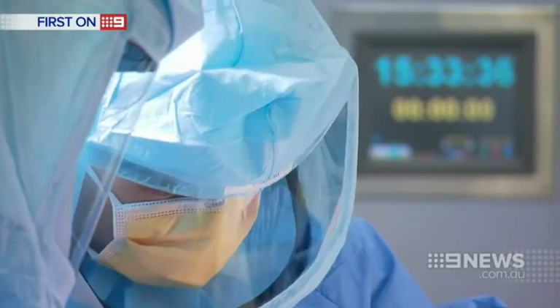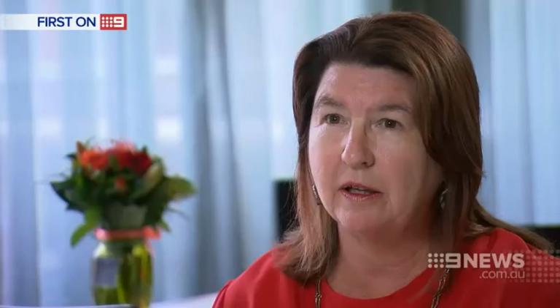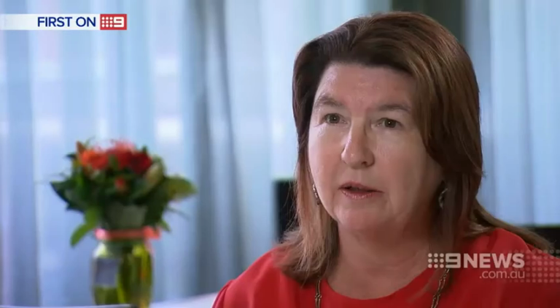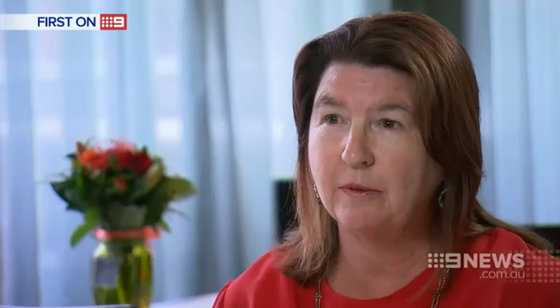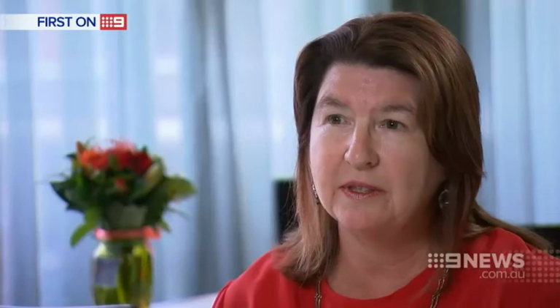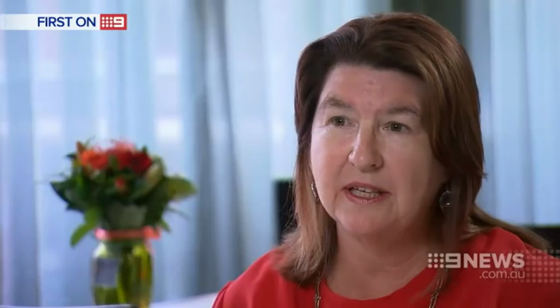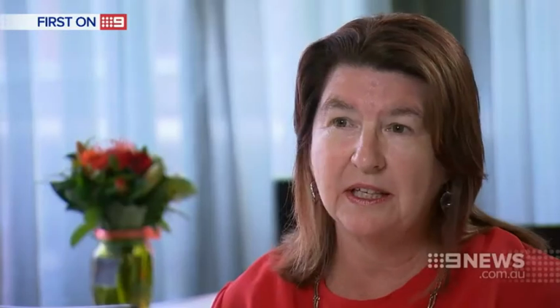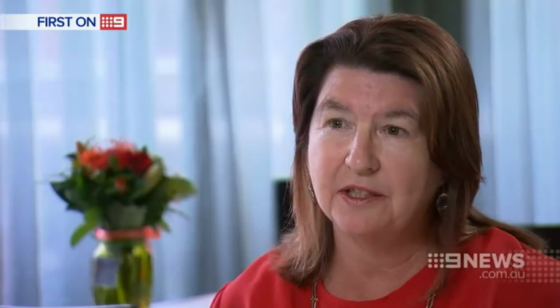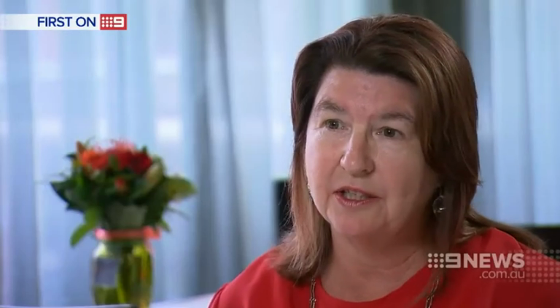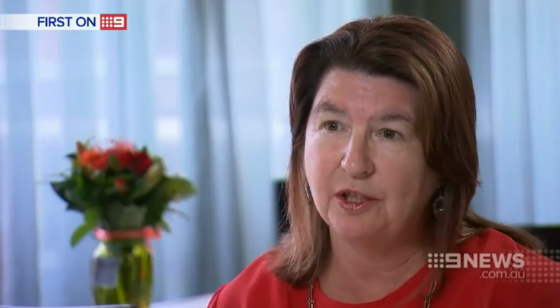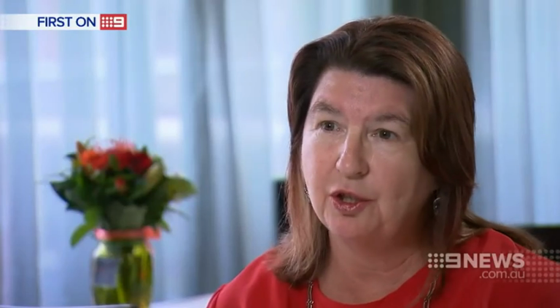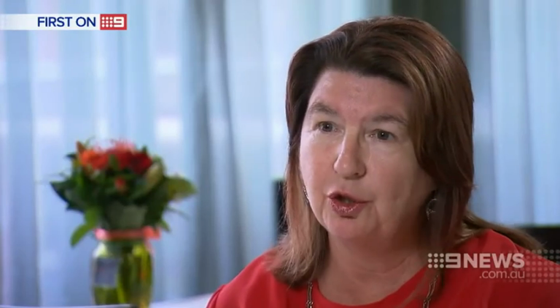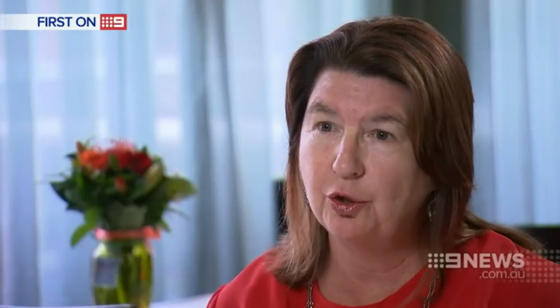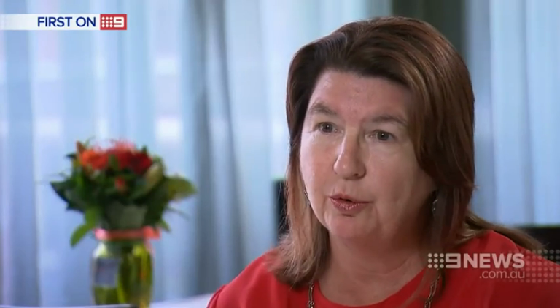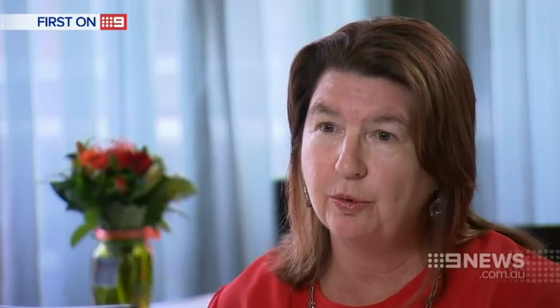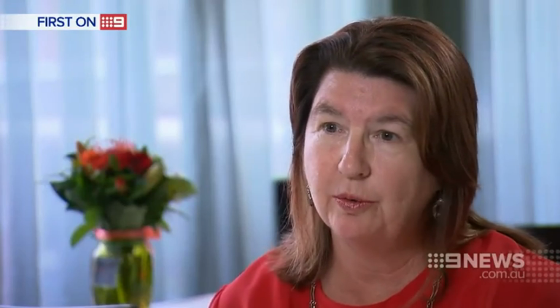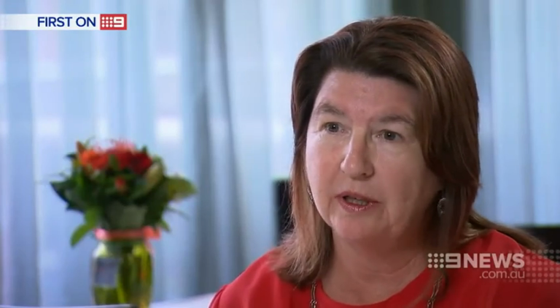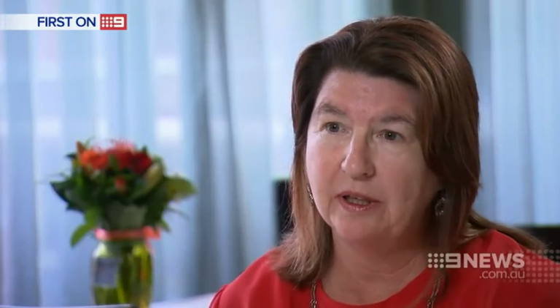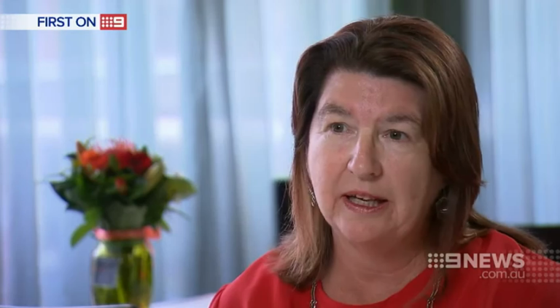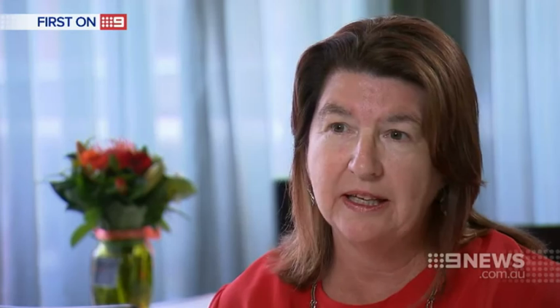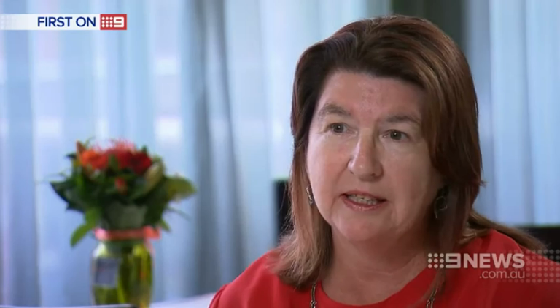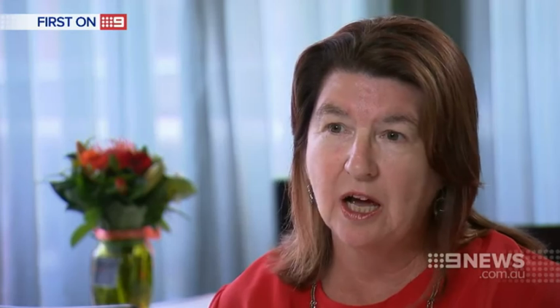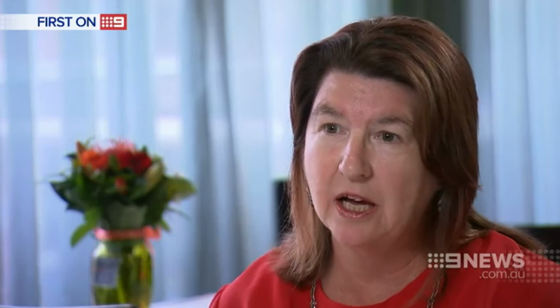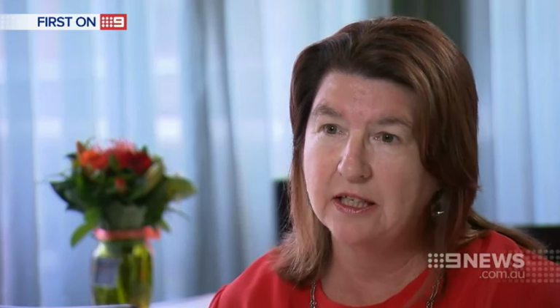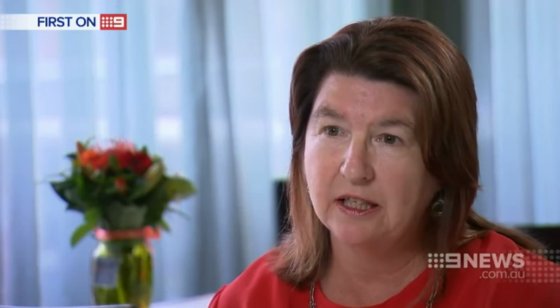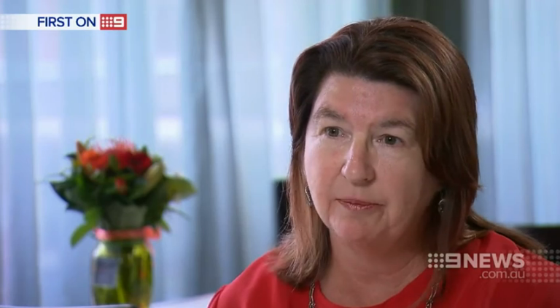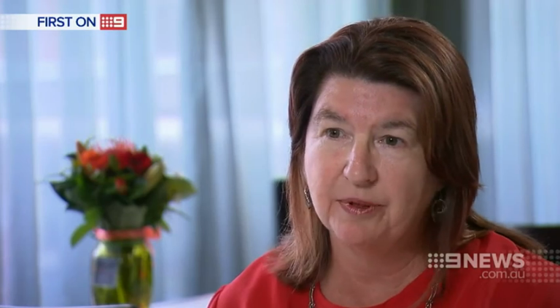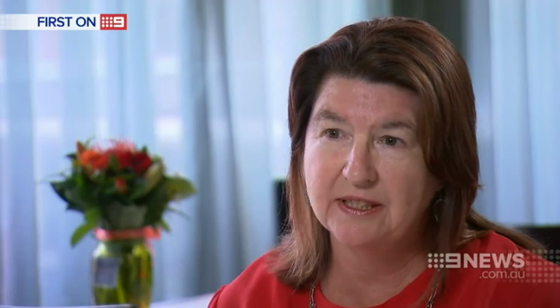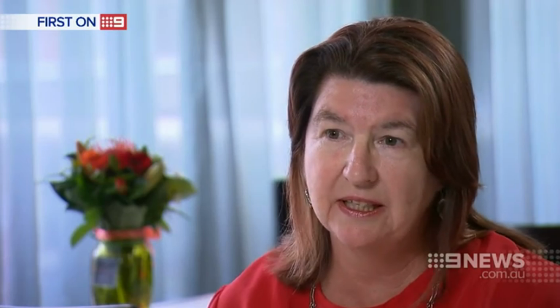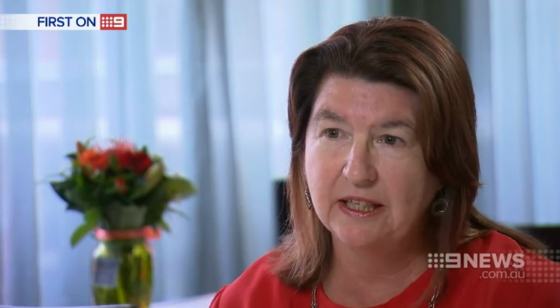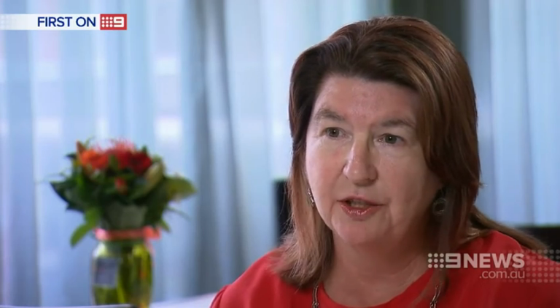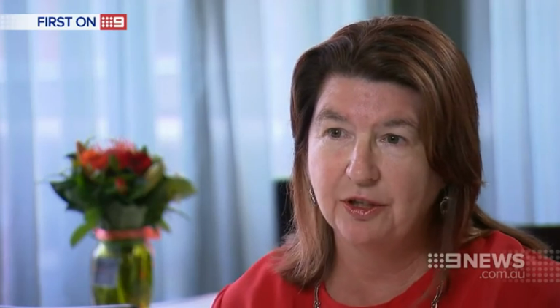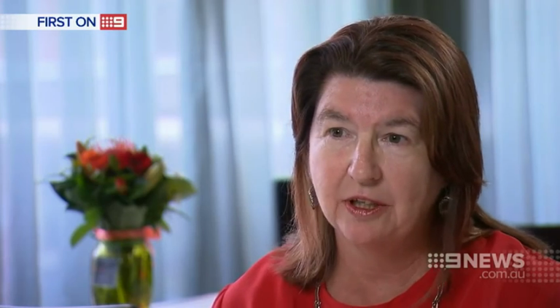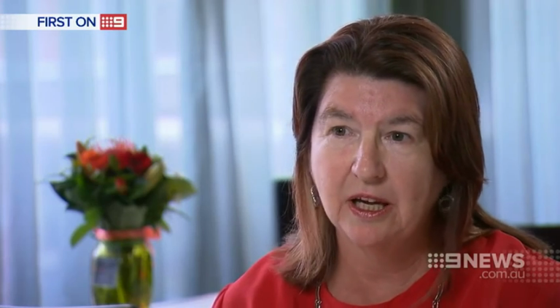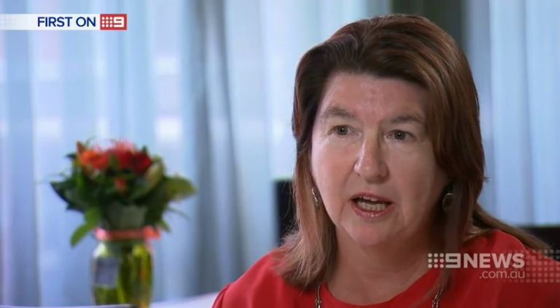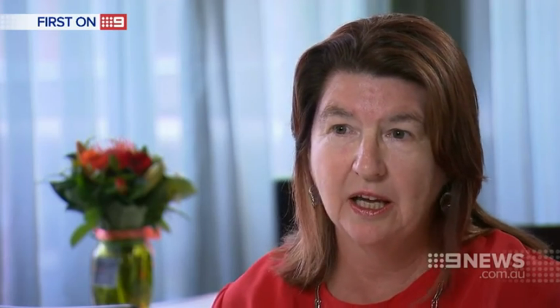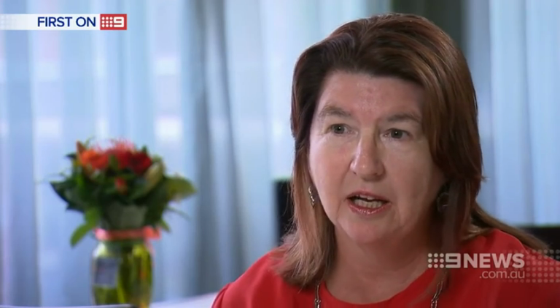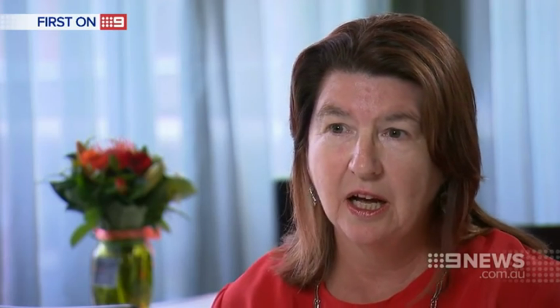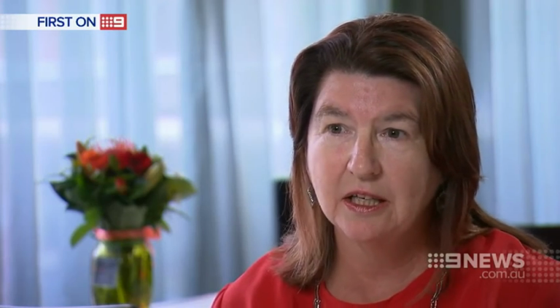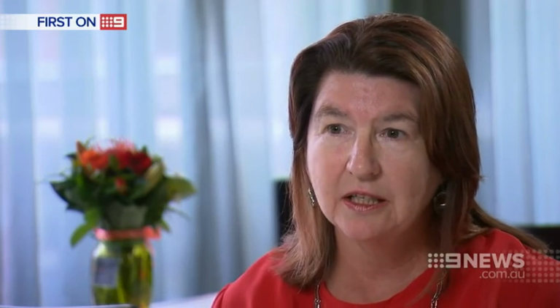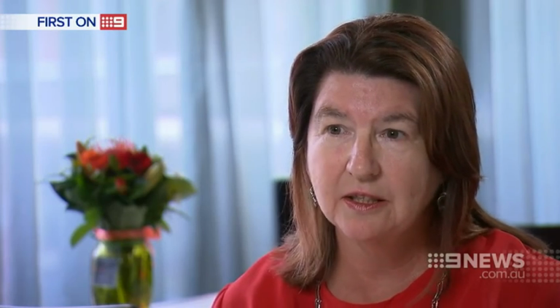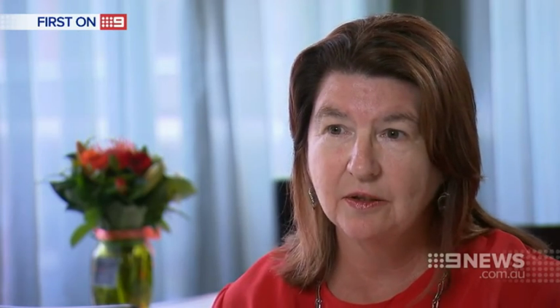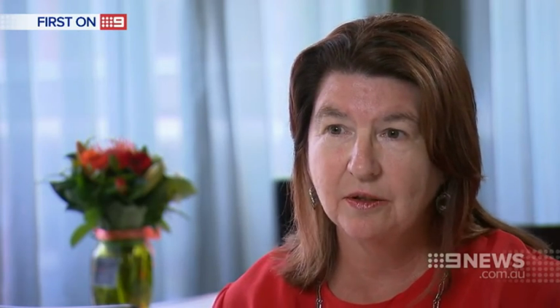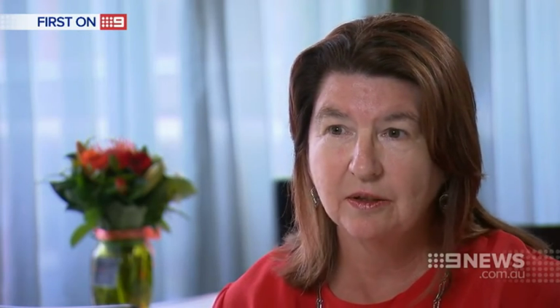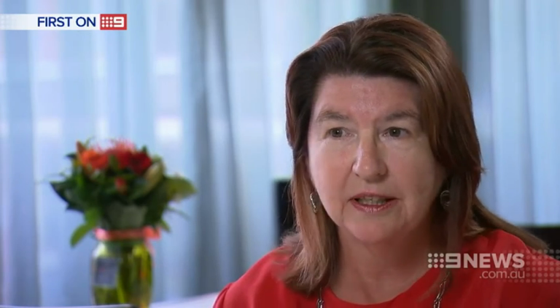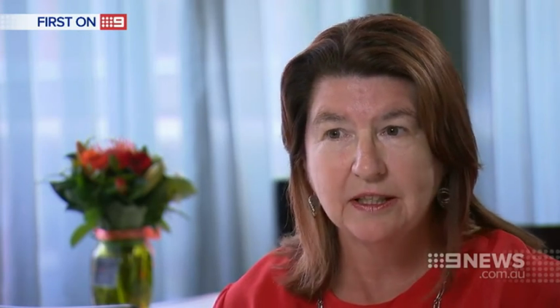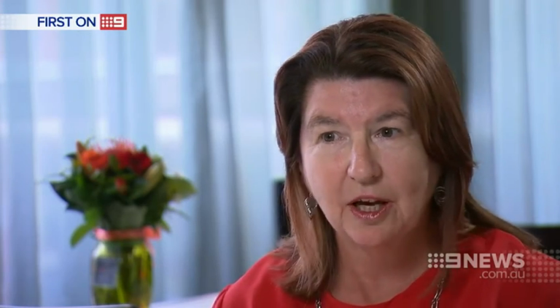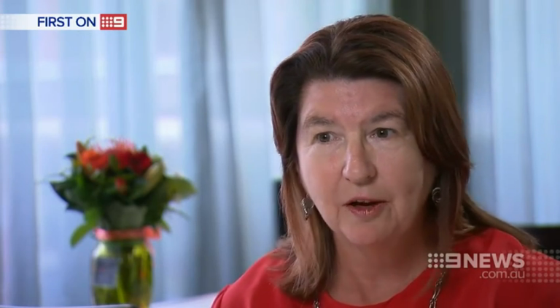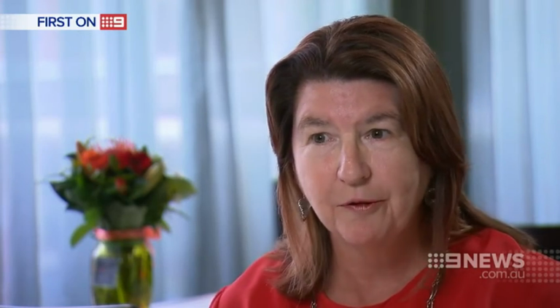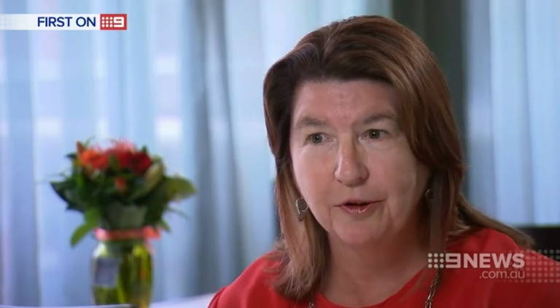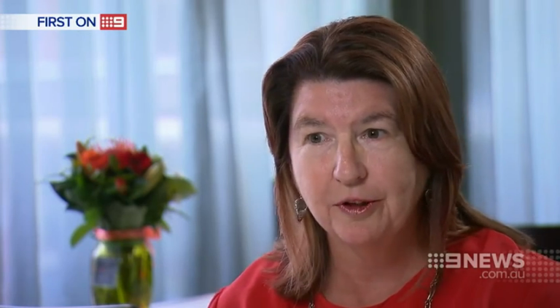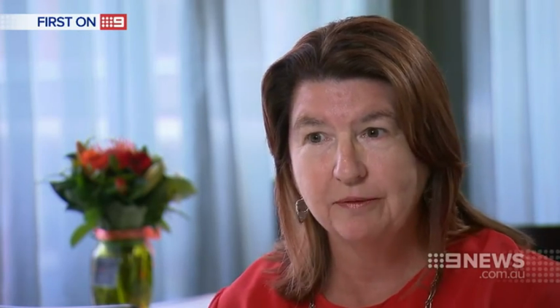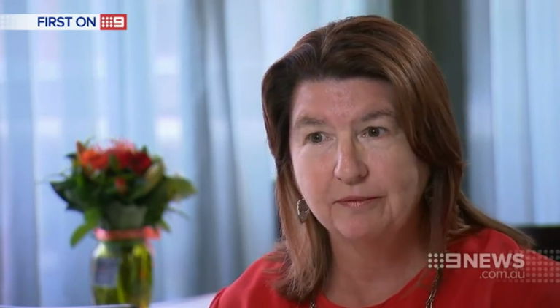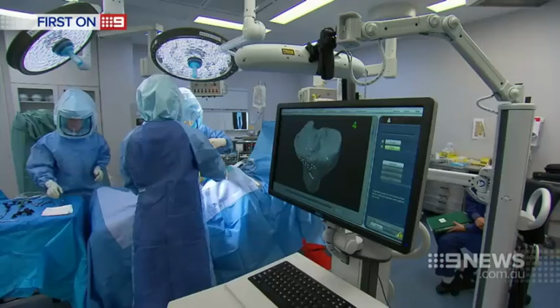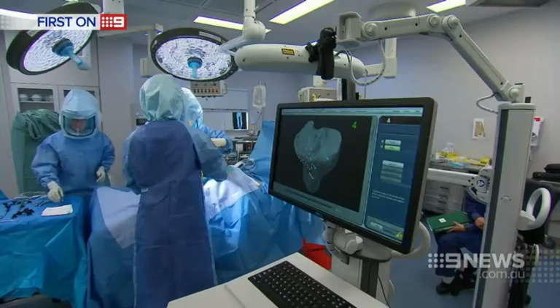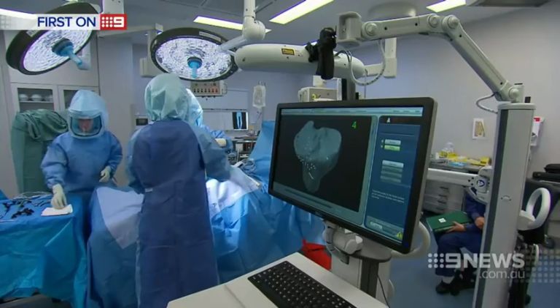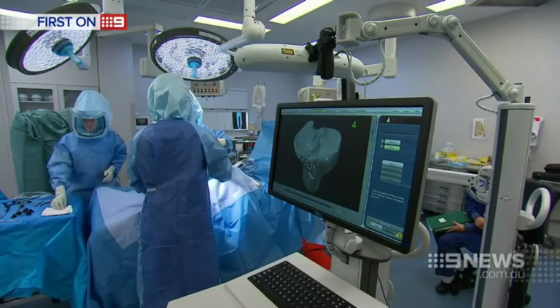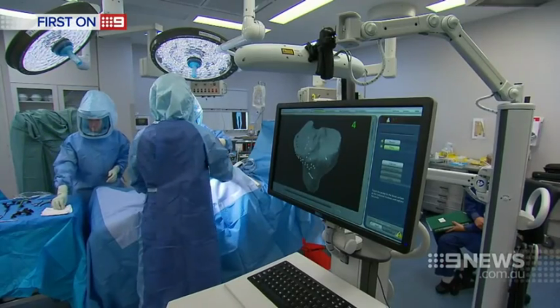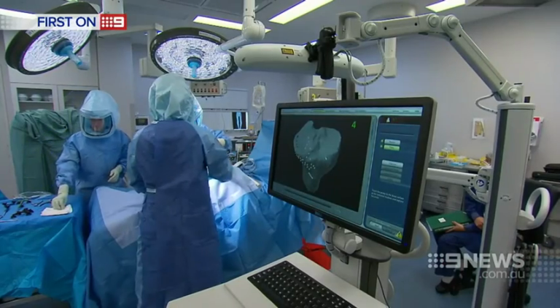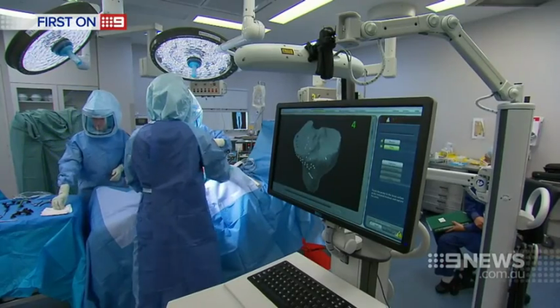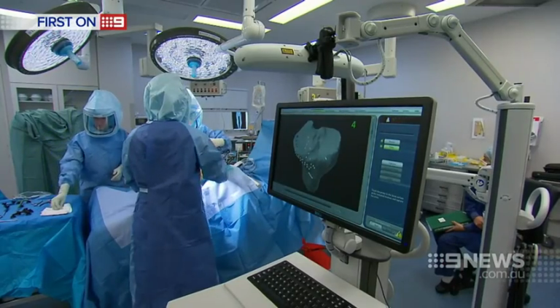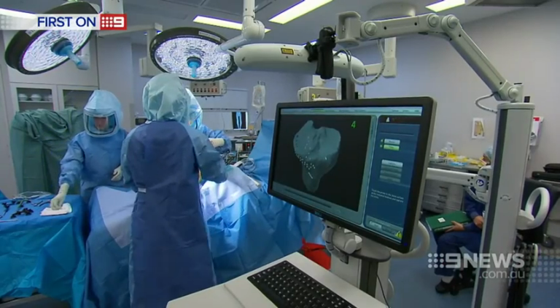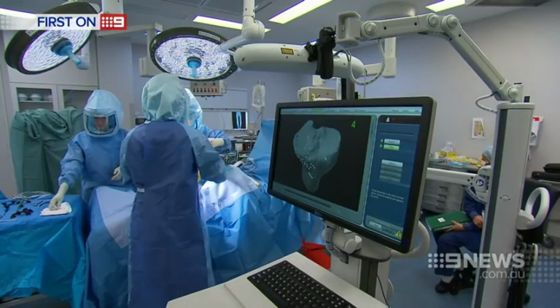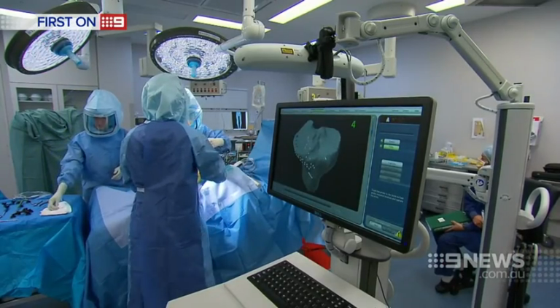It was such a new and exciting procedure and I just thought, let's go for it. Gabriella Rogers, Nine News.